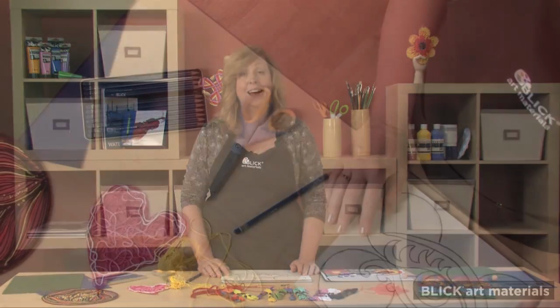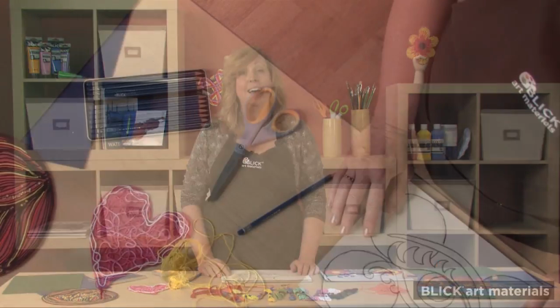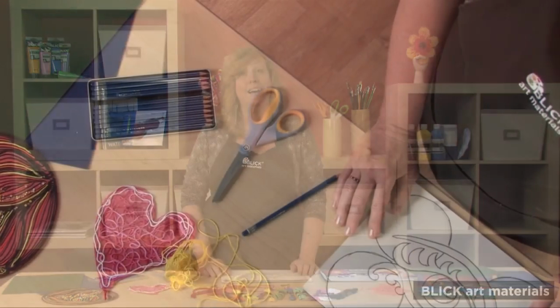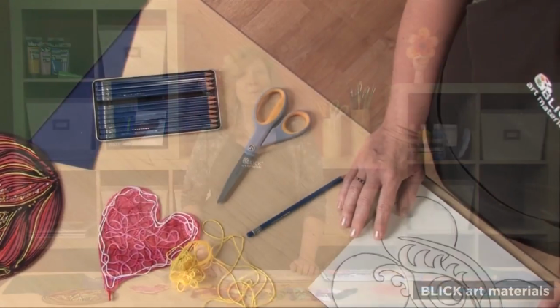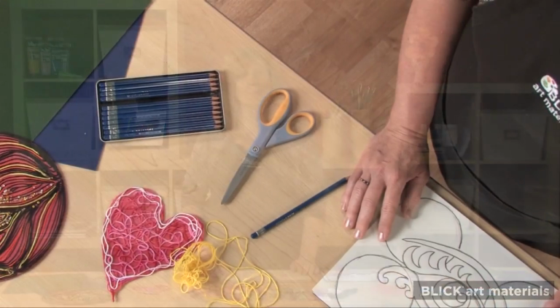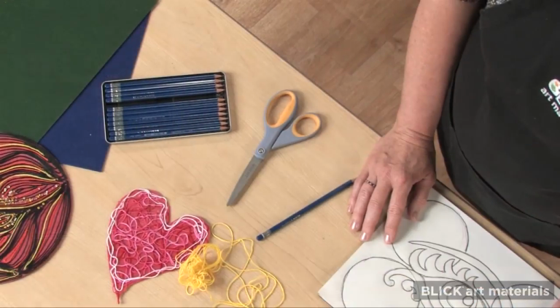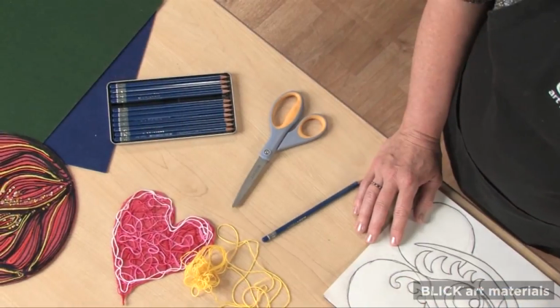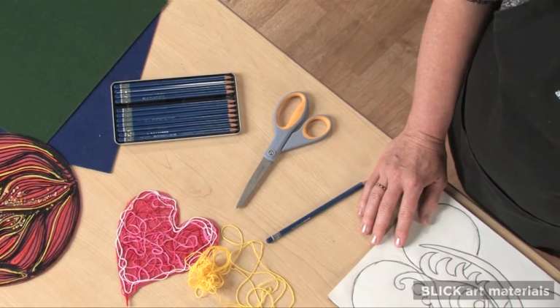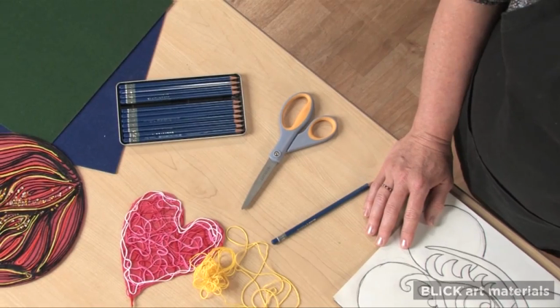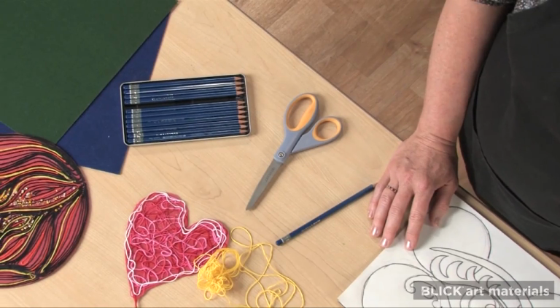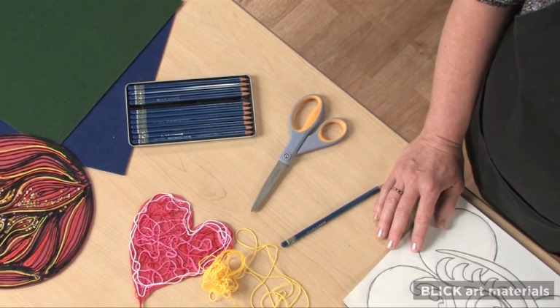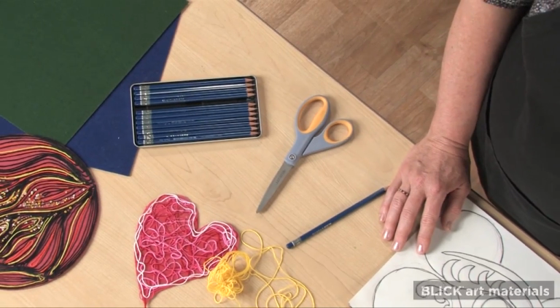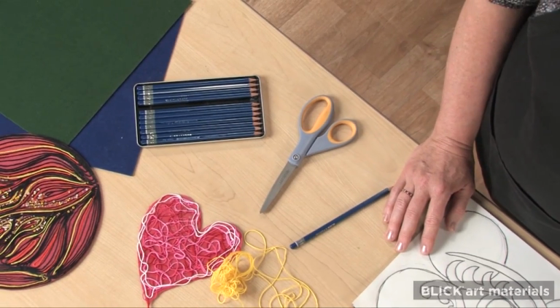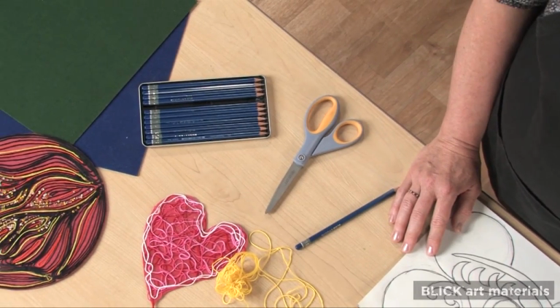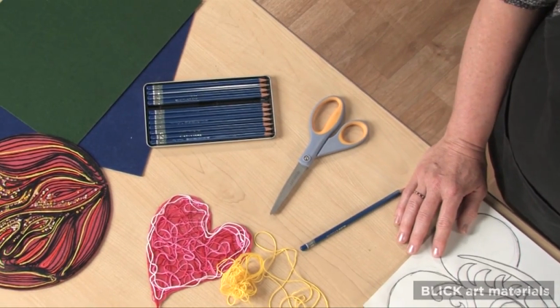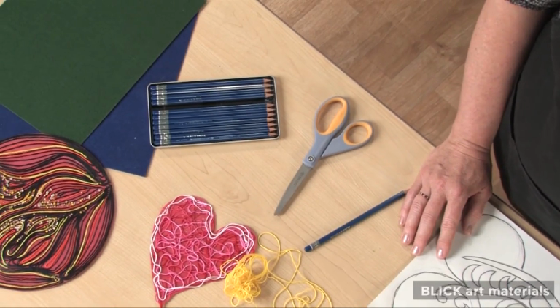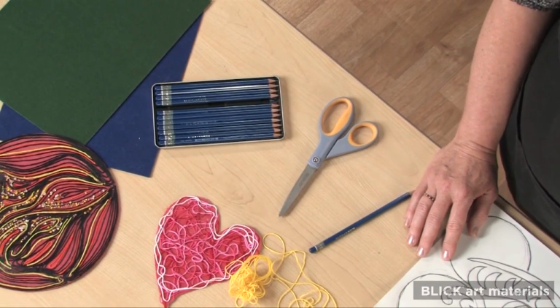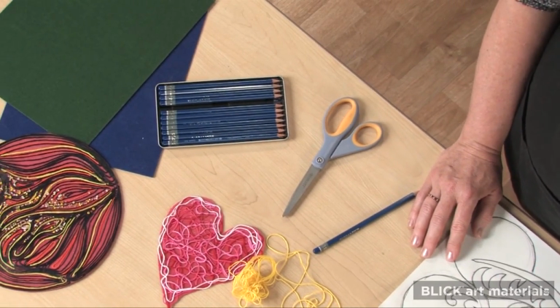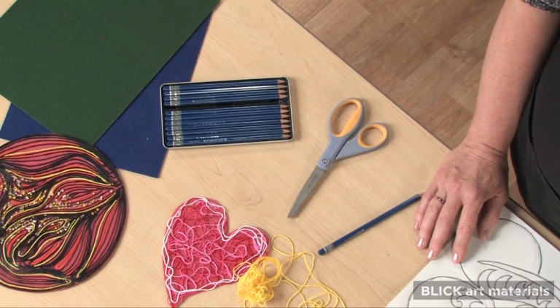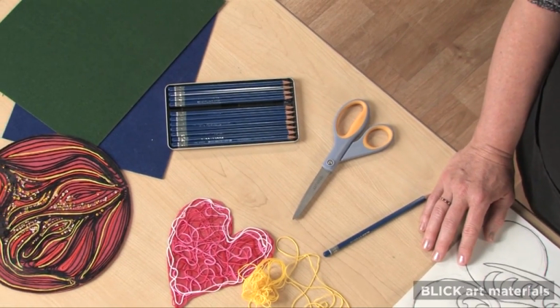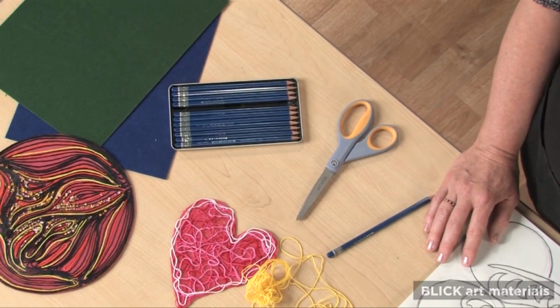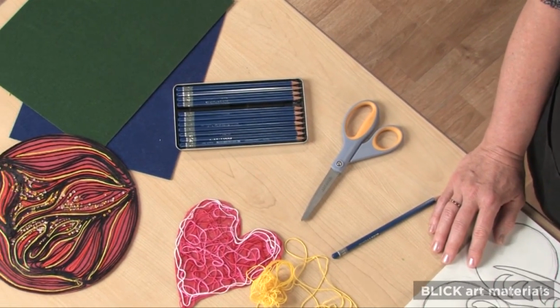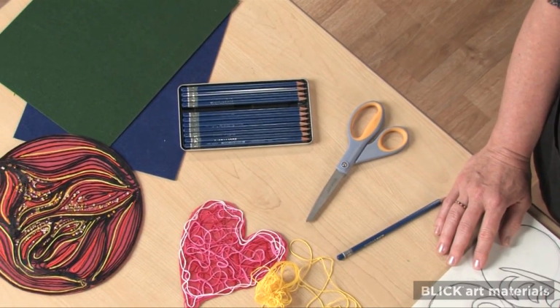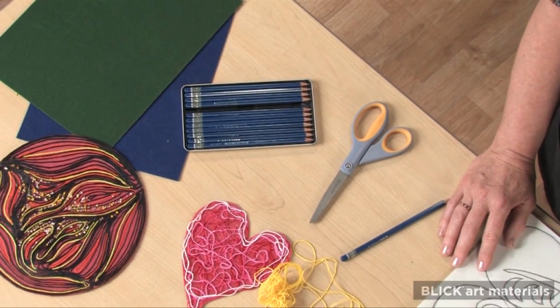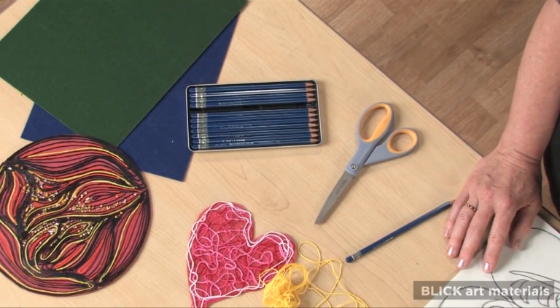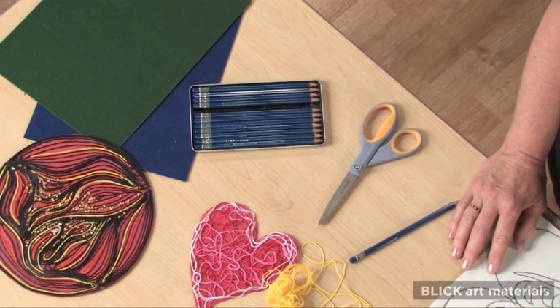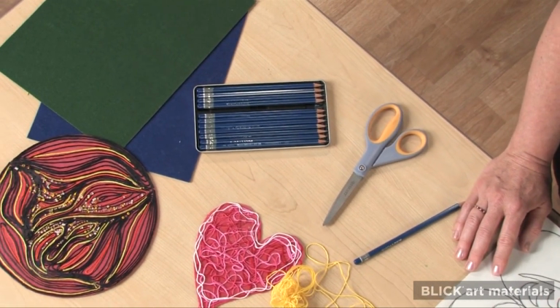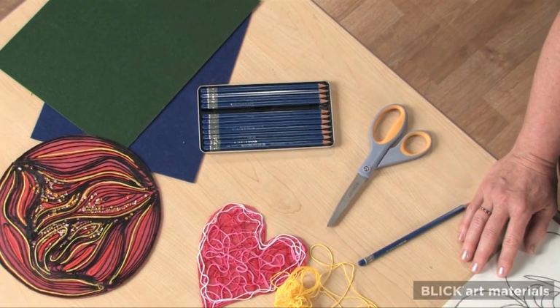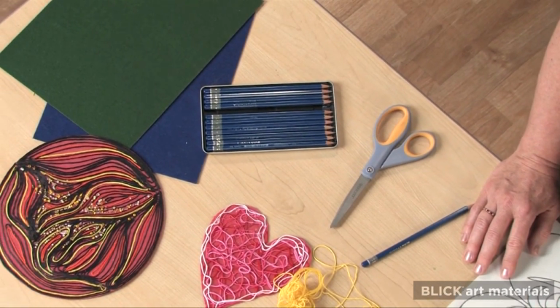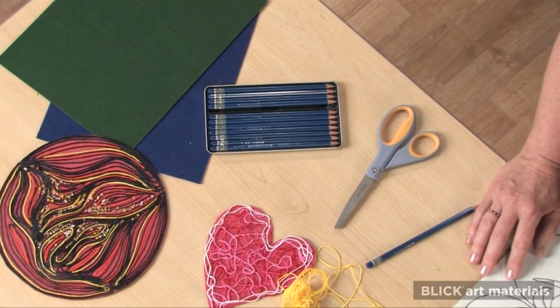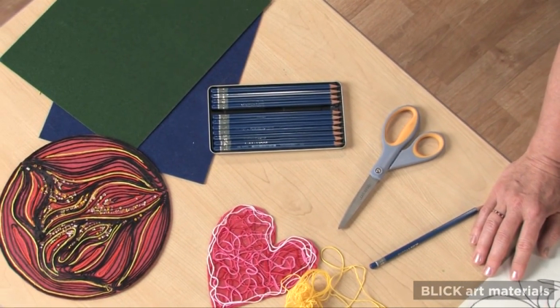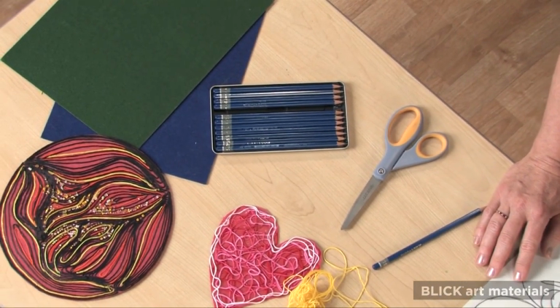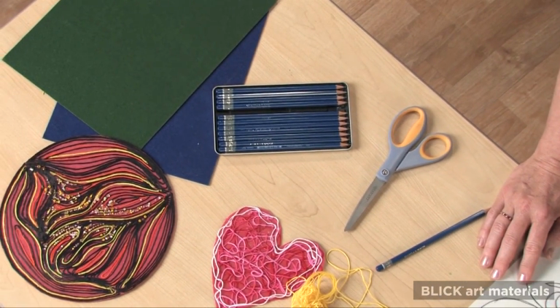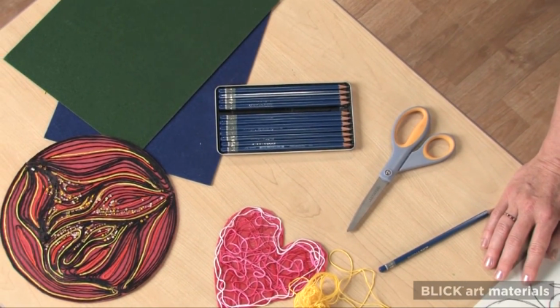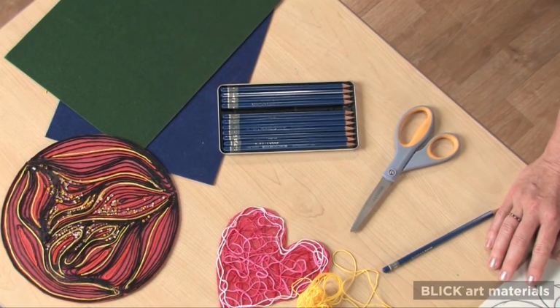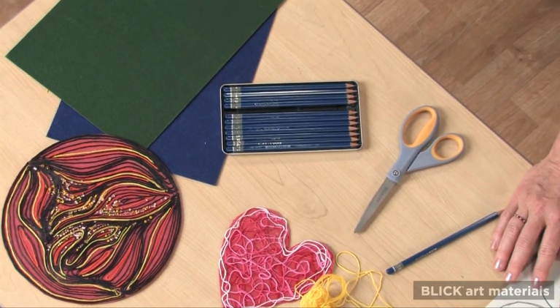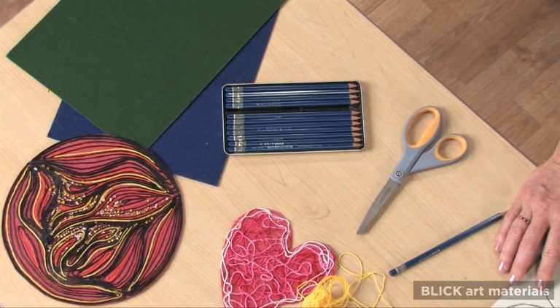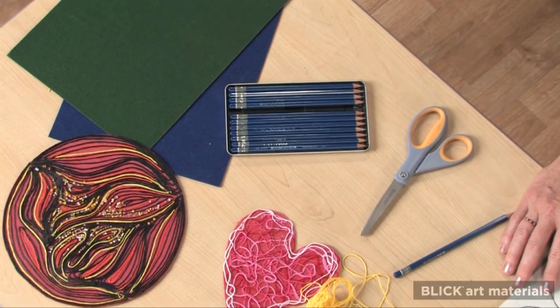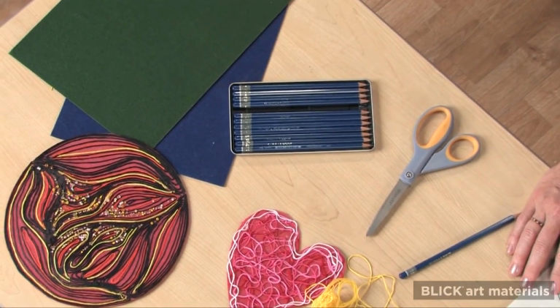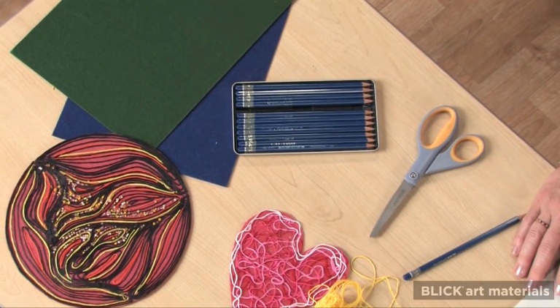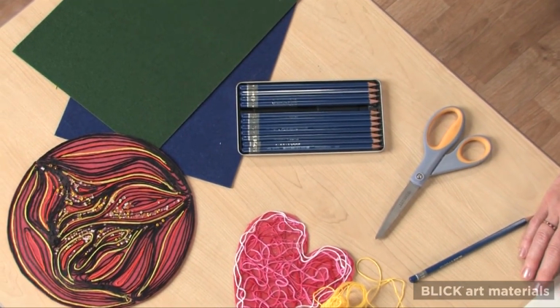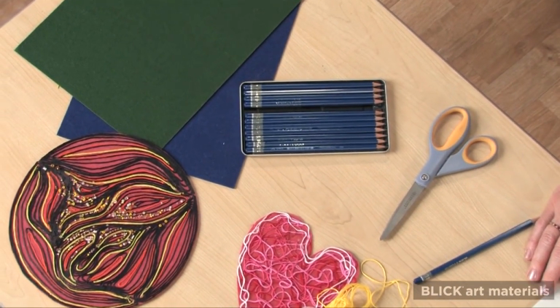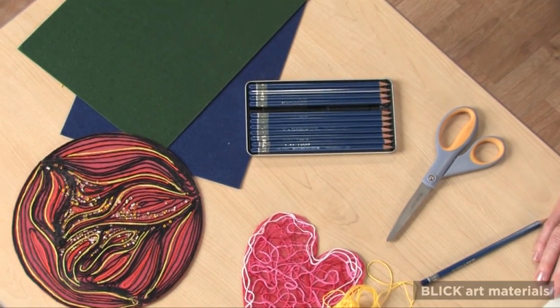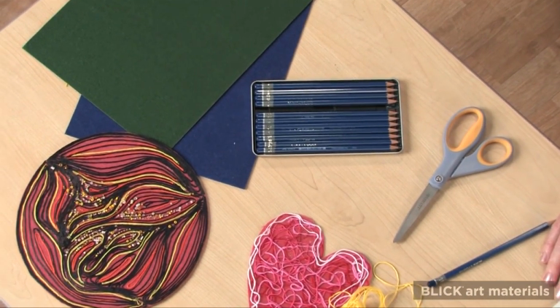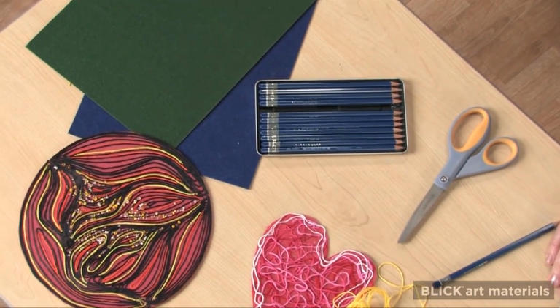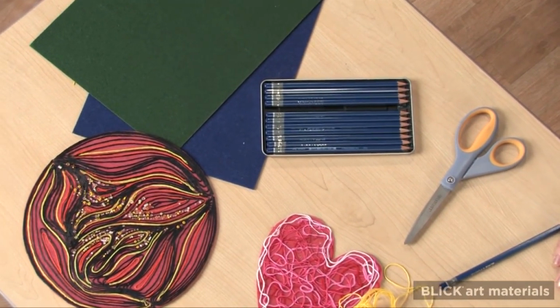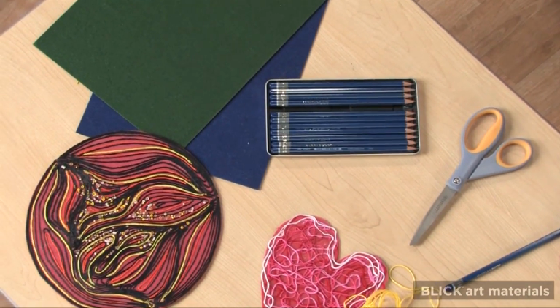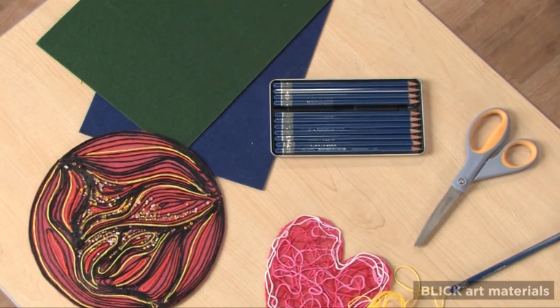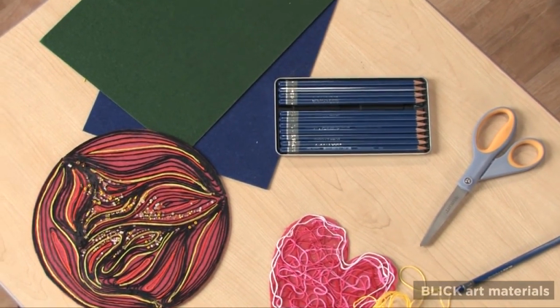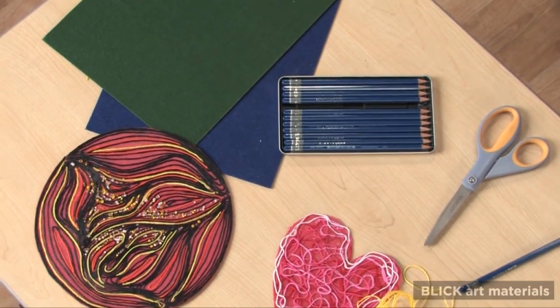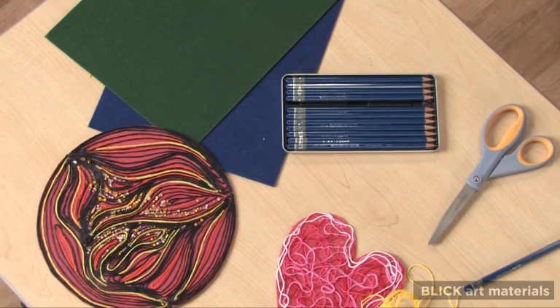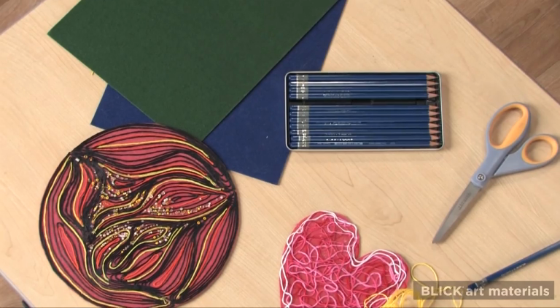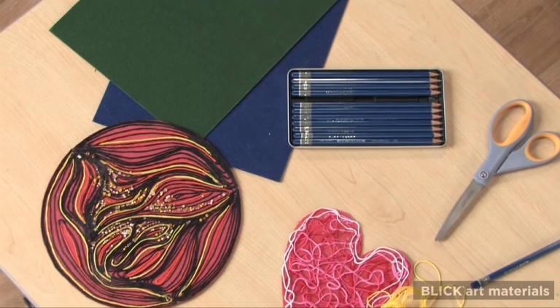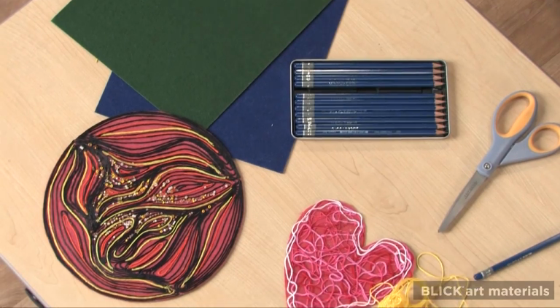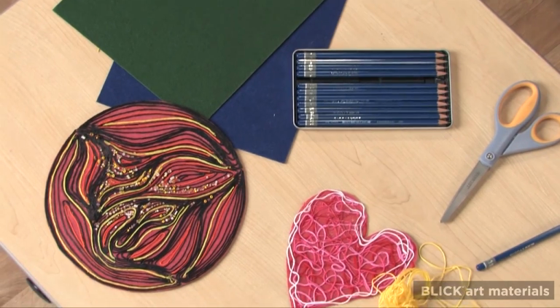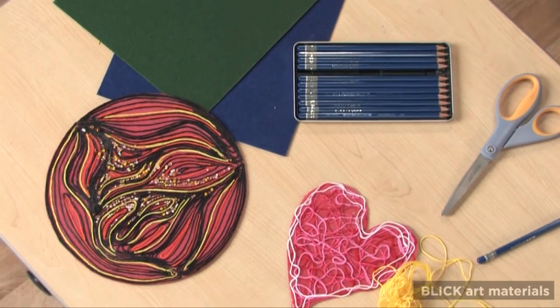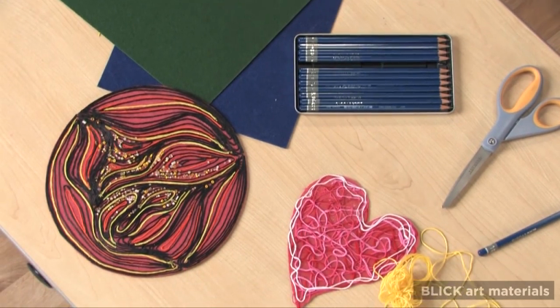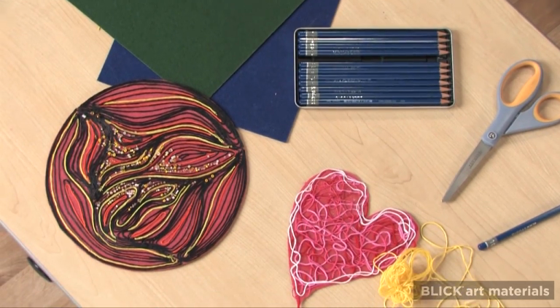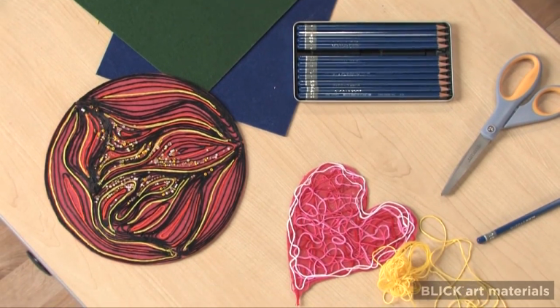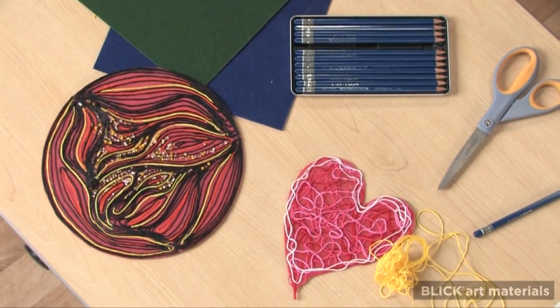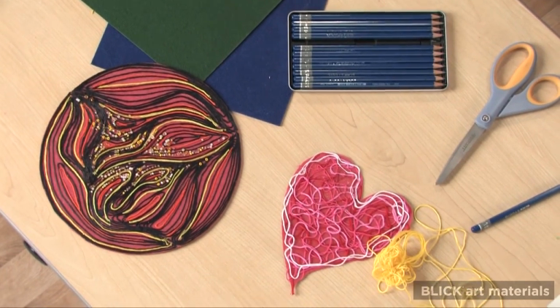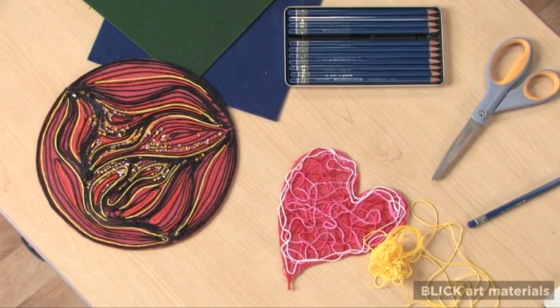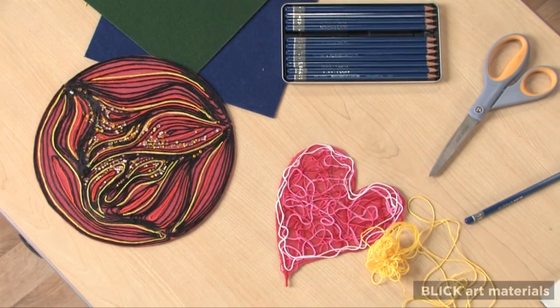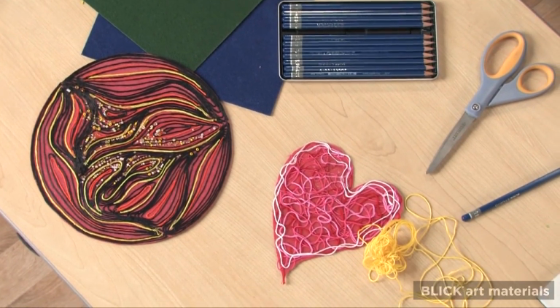I'm going to demonstrate a faster, tidier, more direct process to share with students while they learn about the Huichol. No glue required.